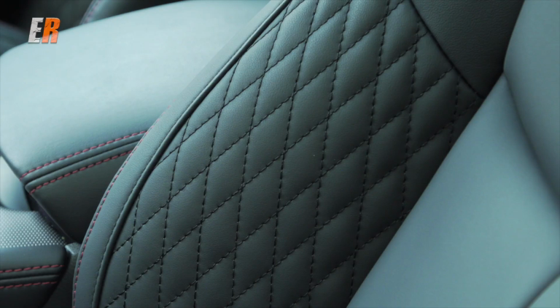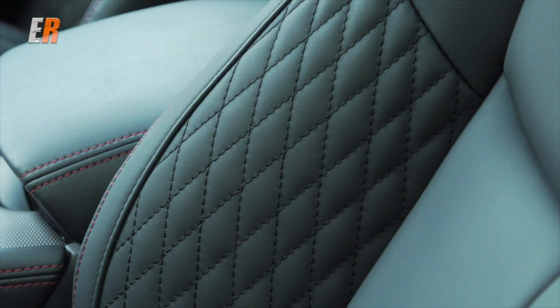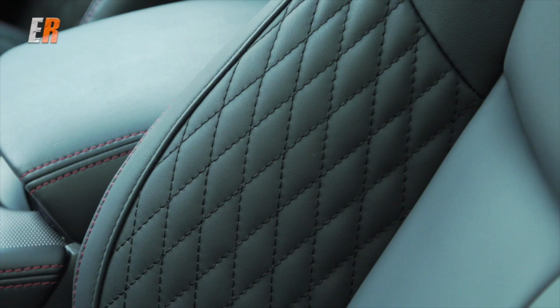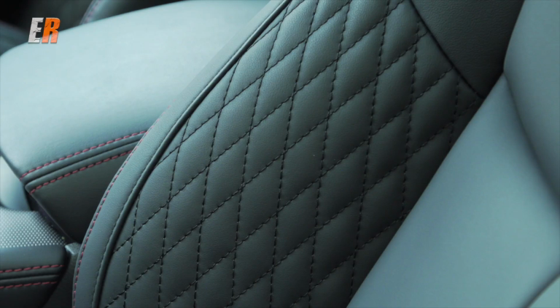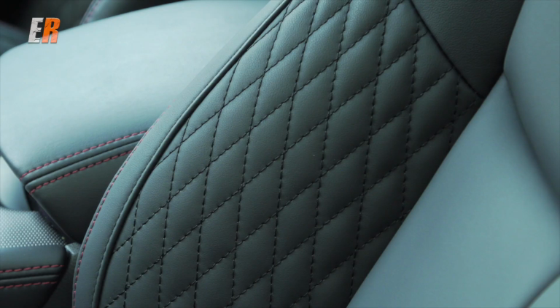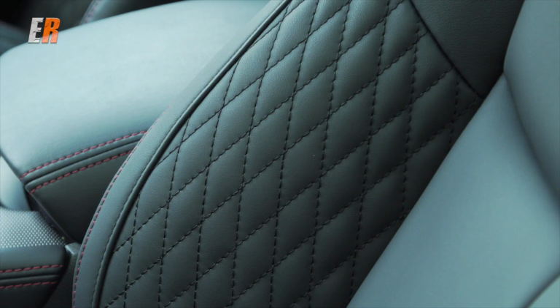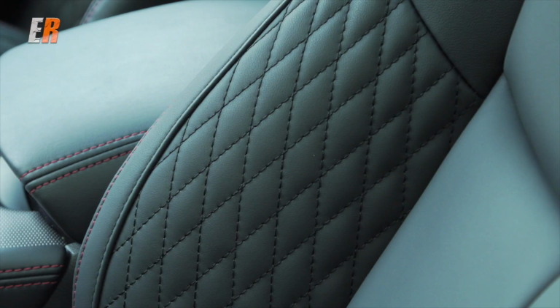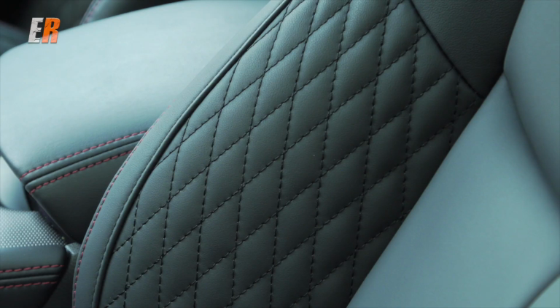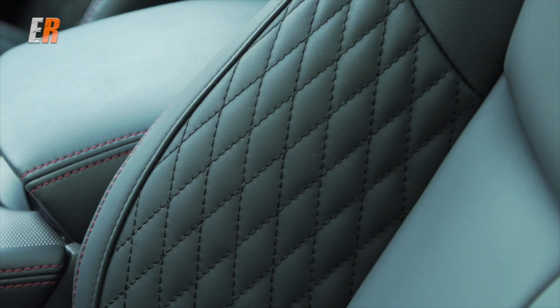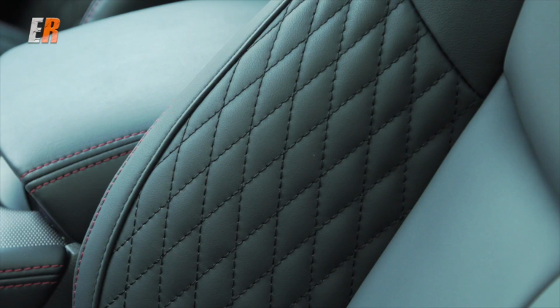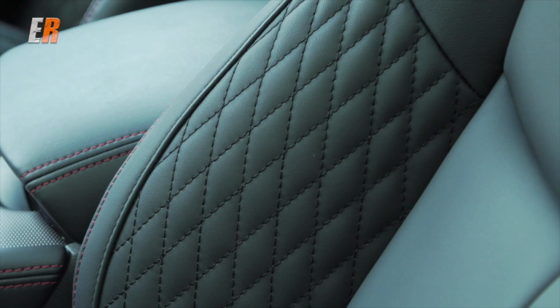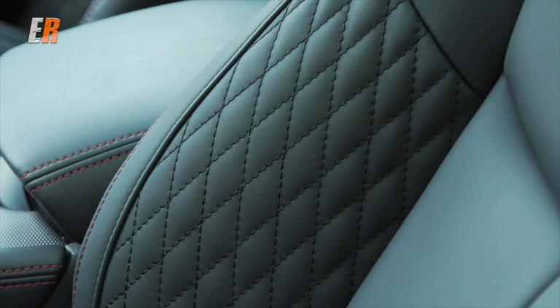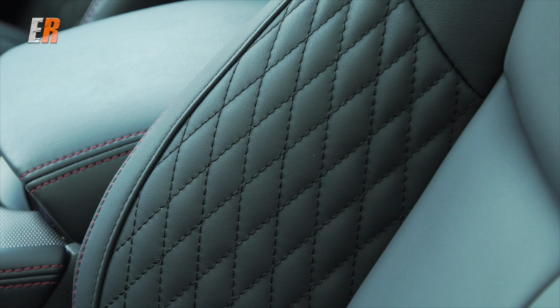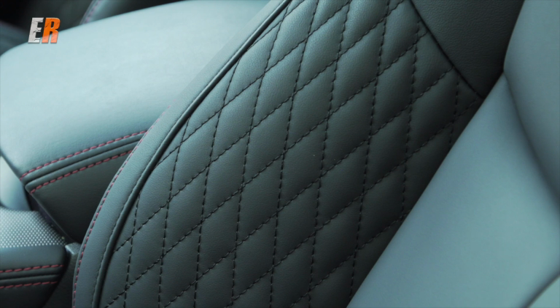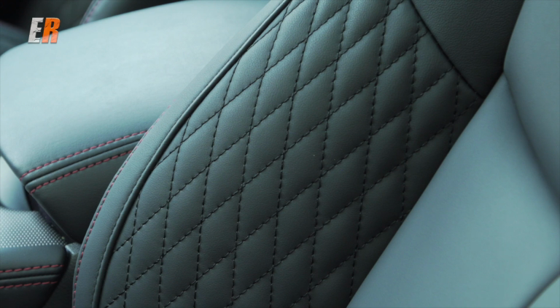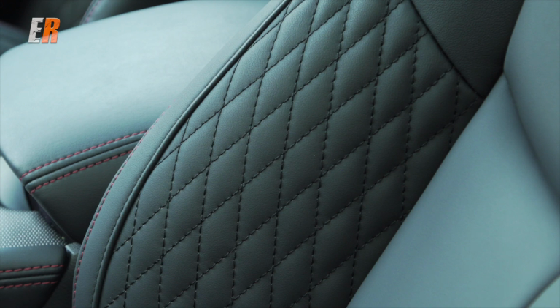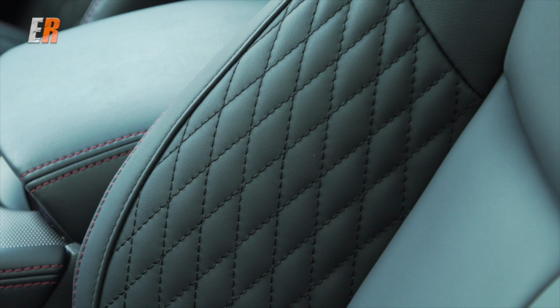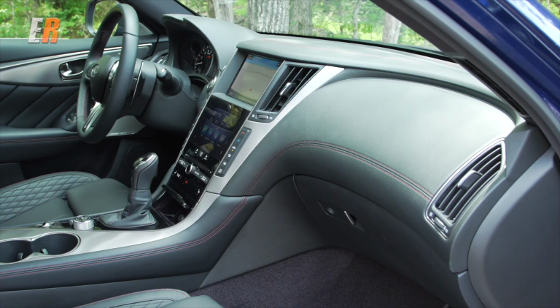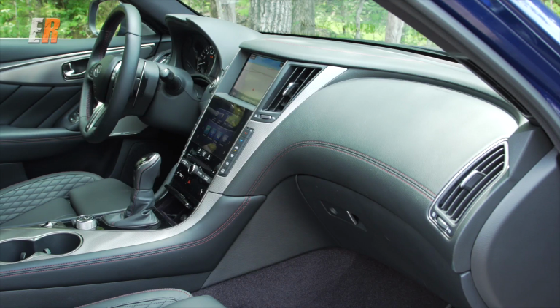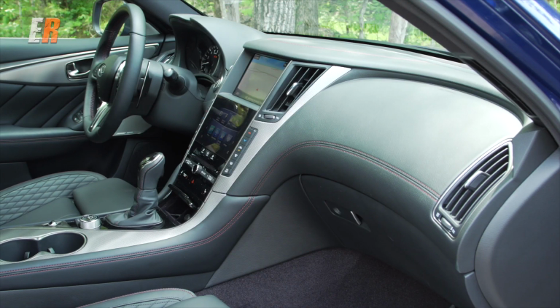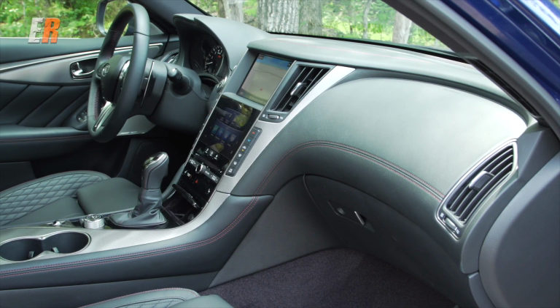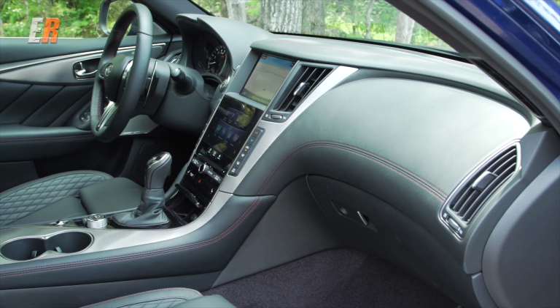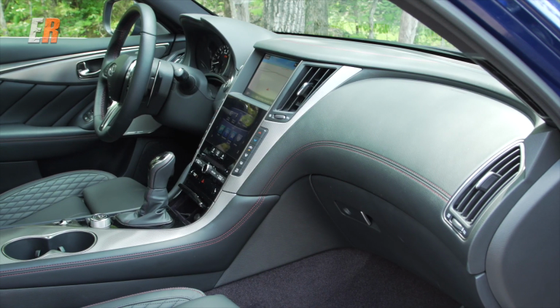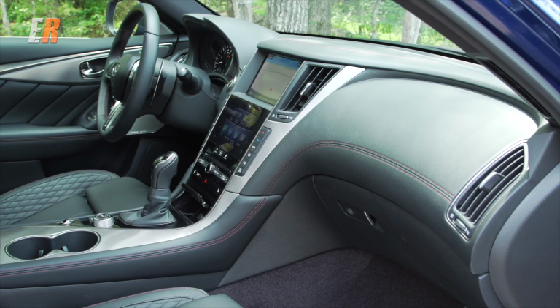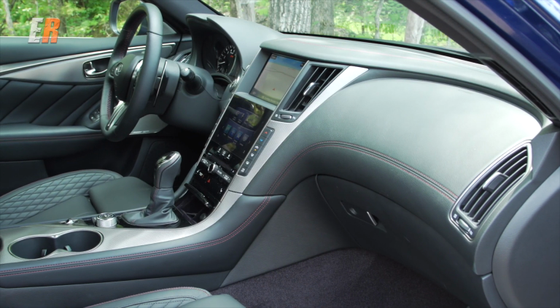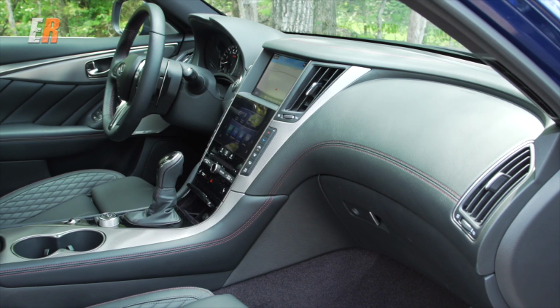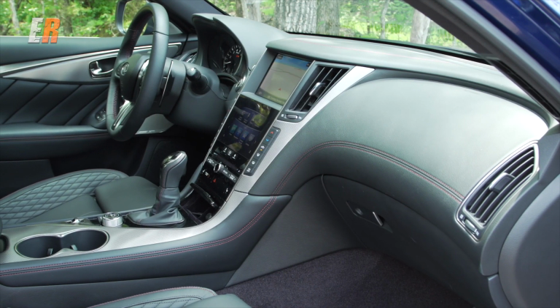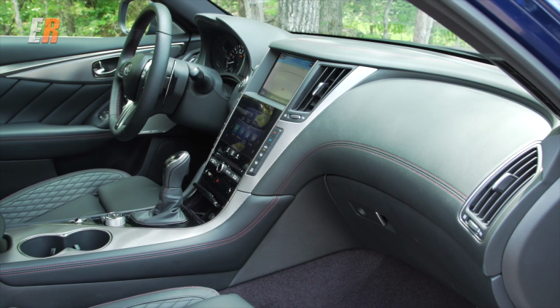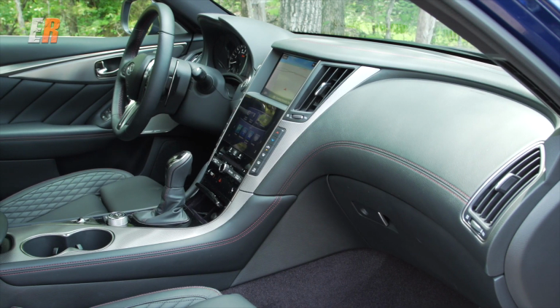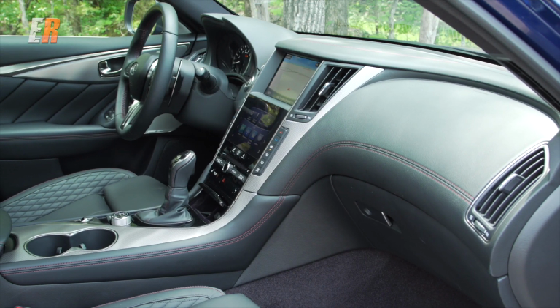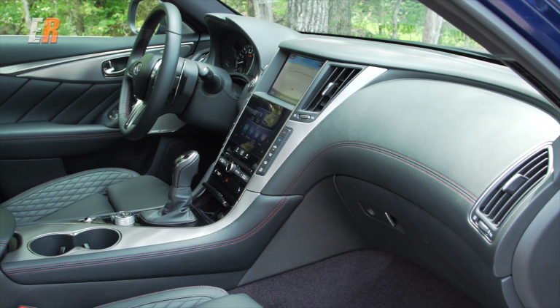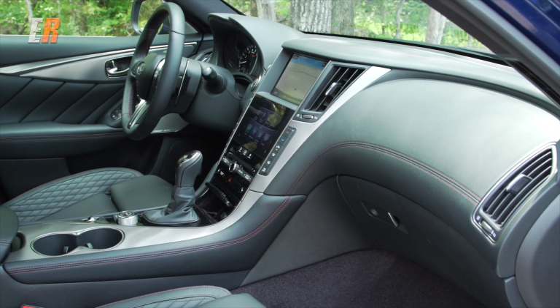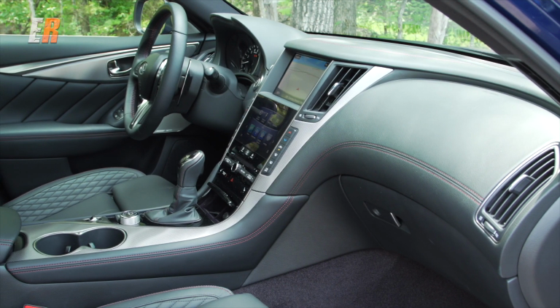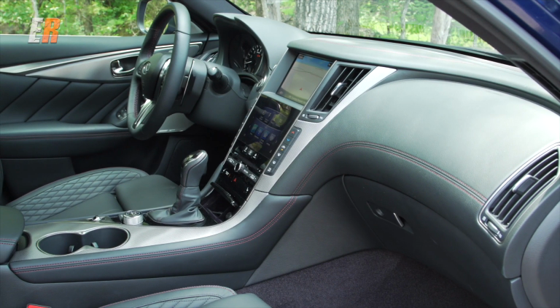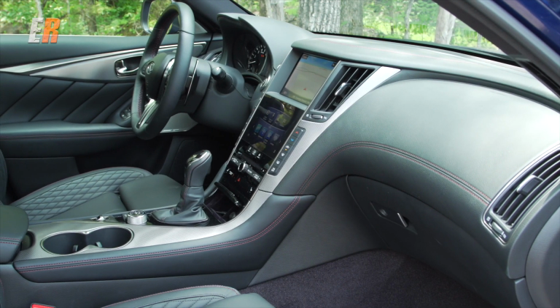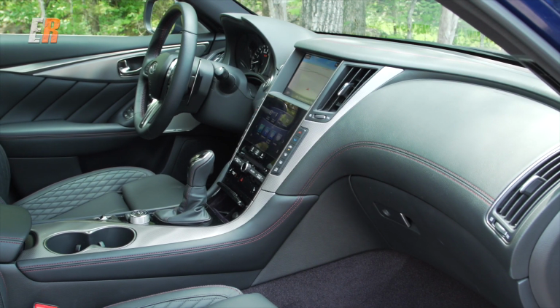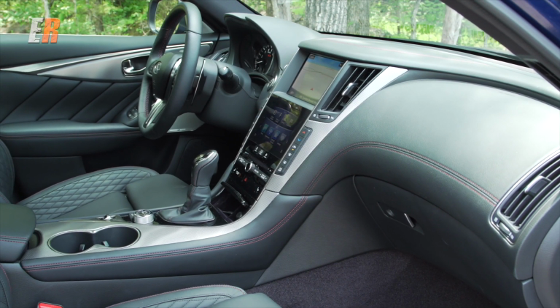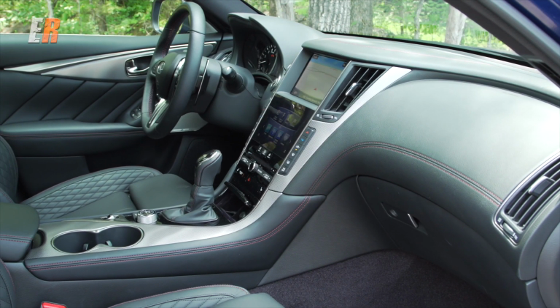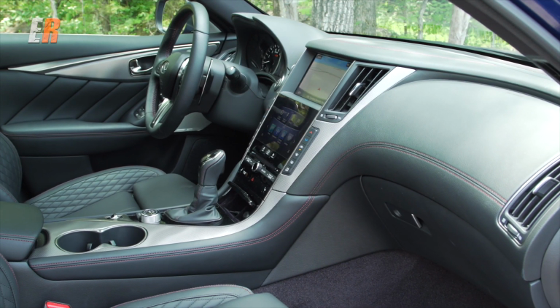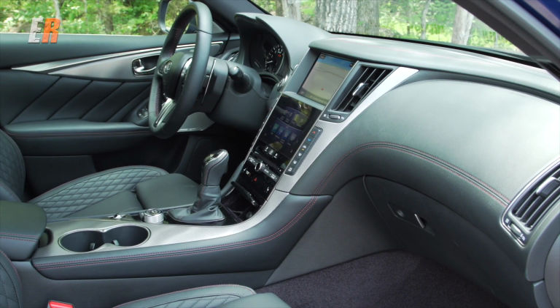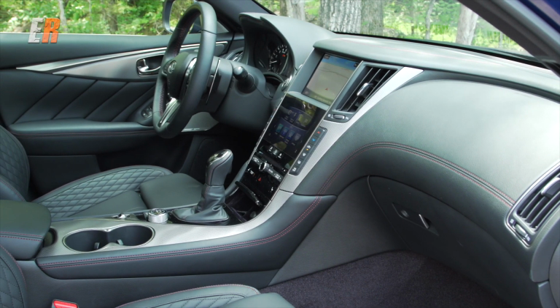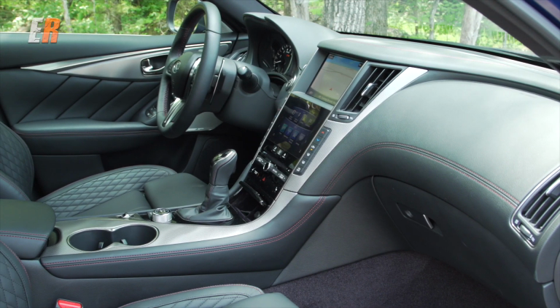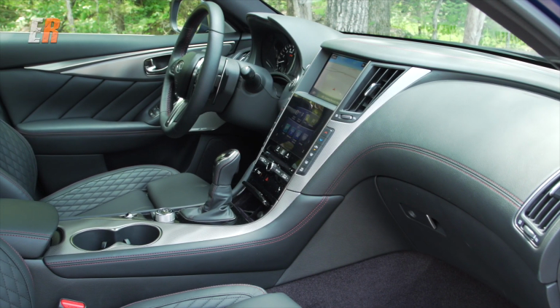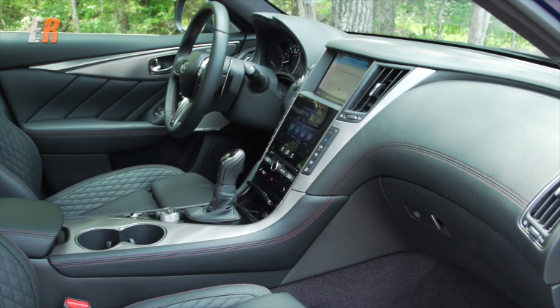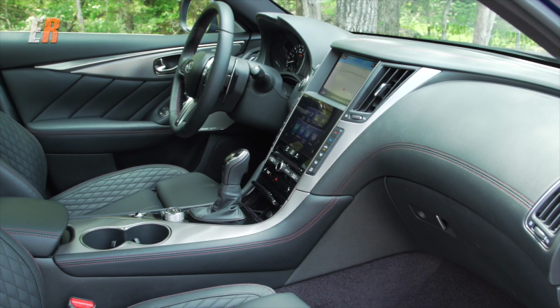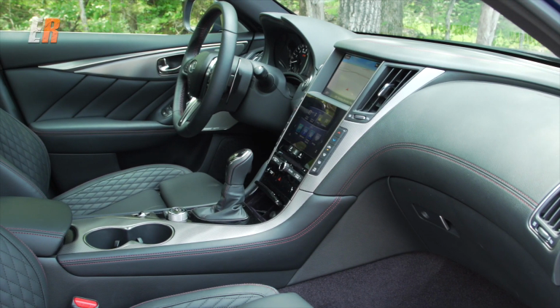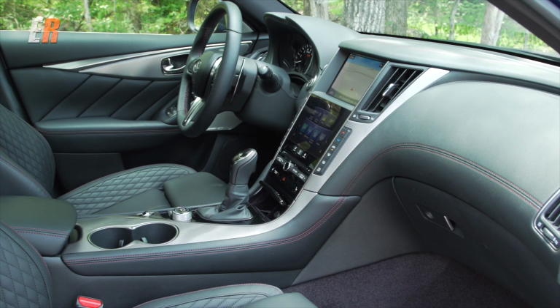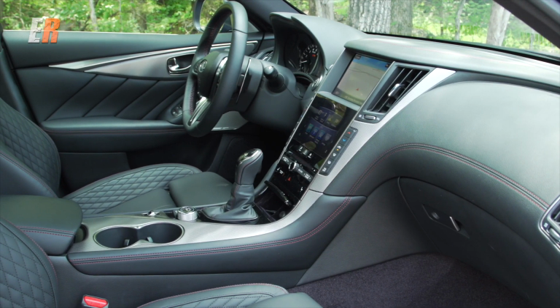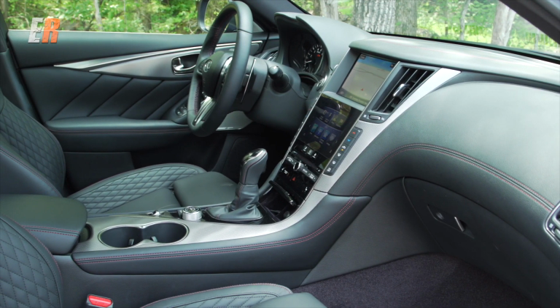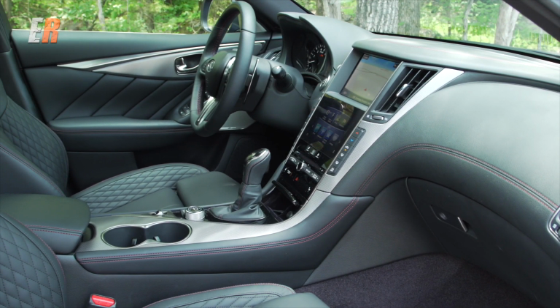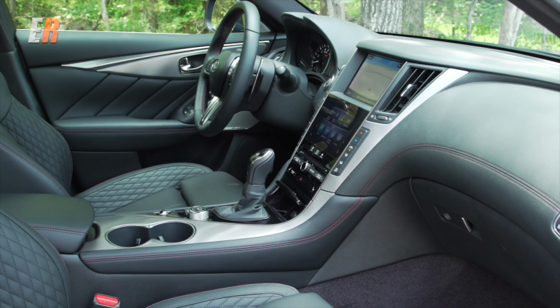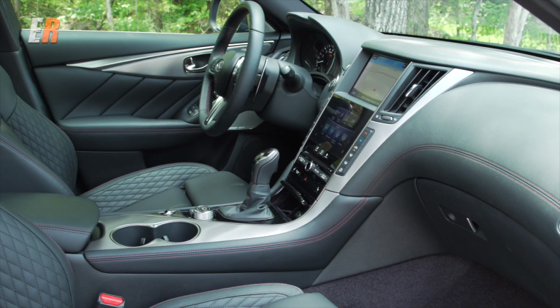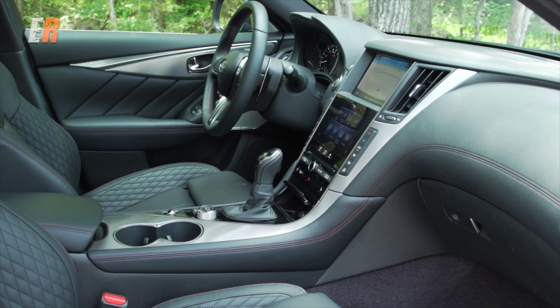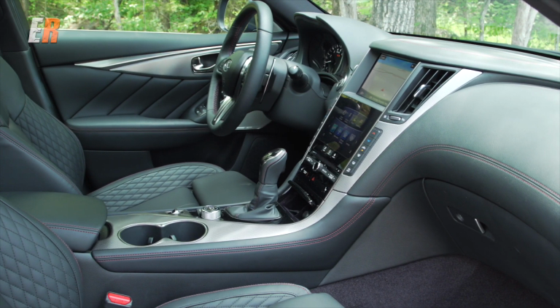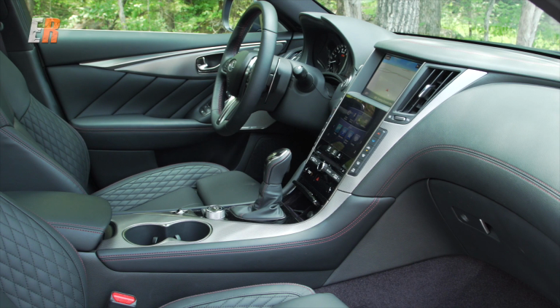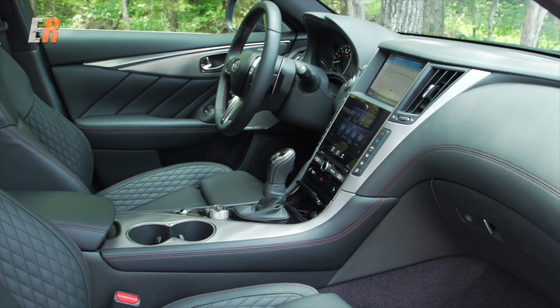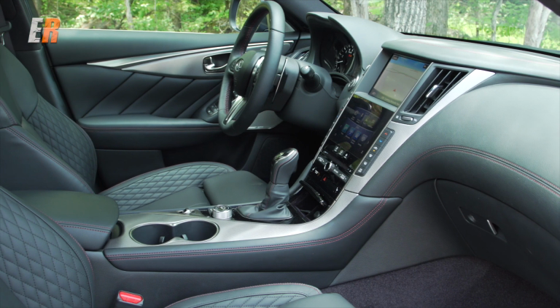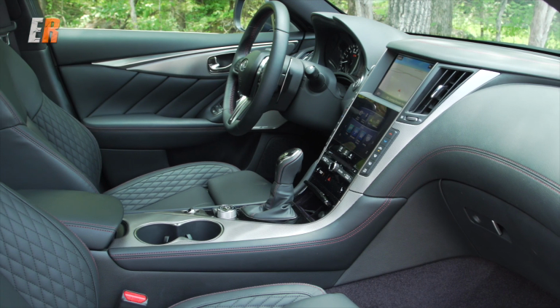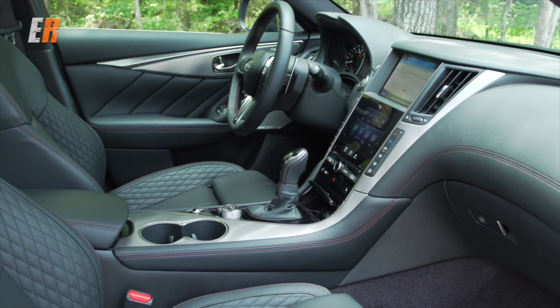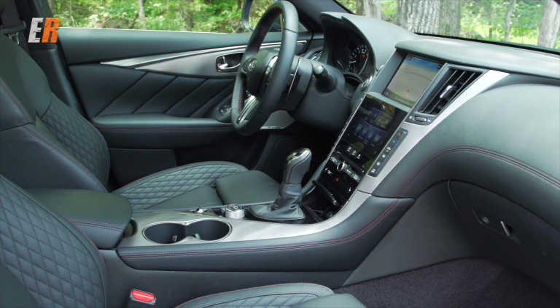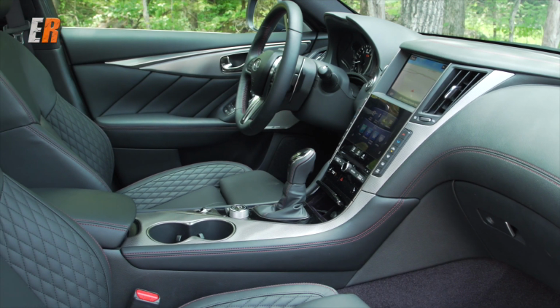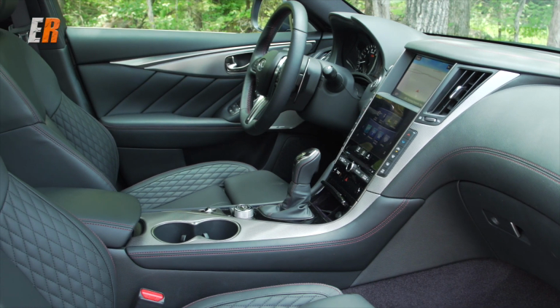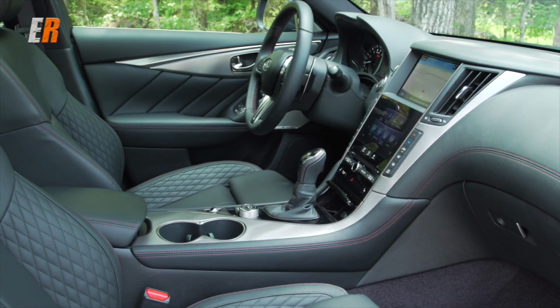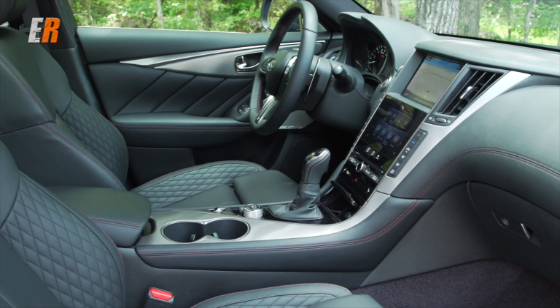Exclusive to the Red Sport 400 are these seats — quilted, looks great. These ones are heated. One thing I really wish they had is ventilated seats.